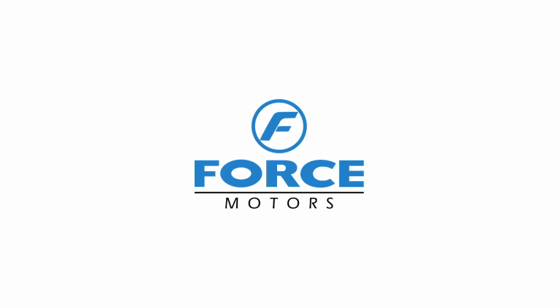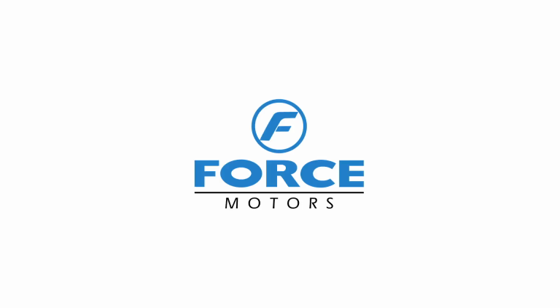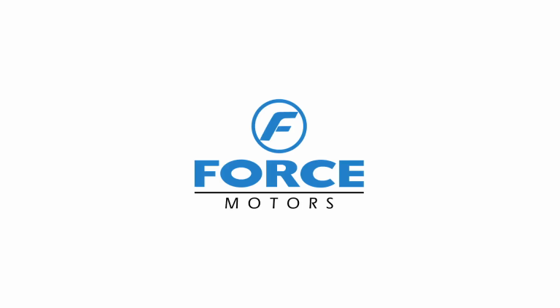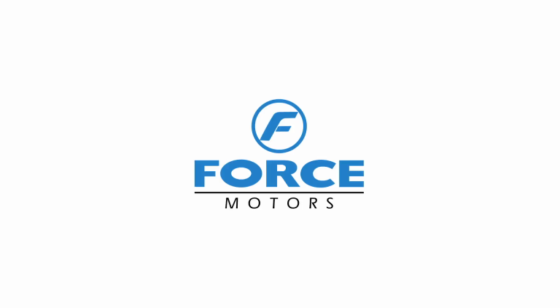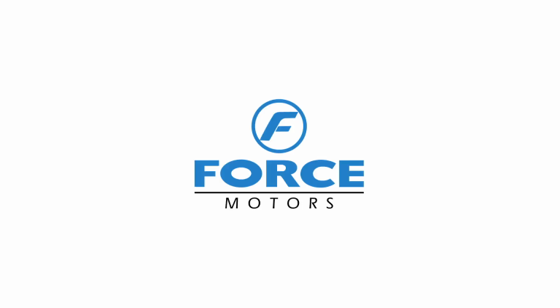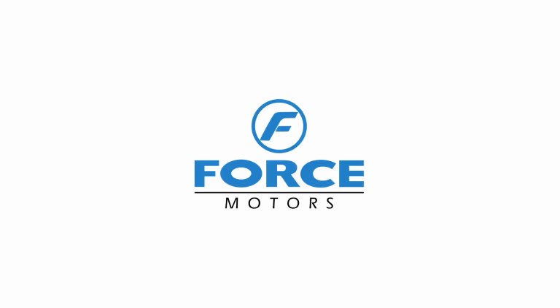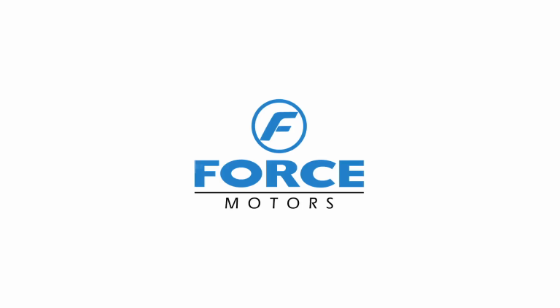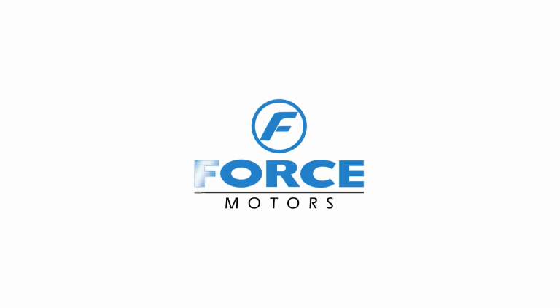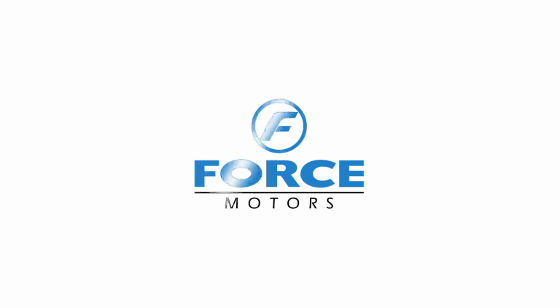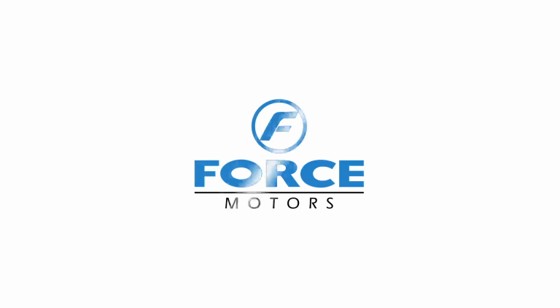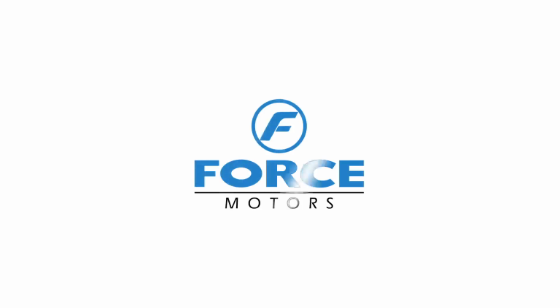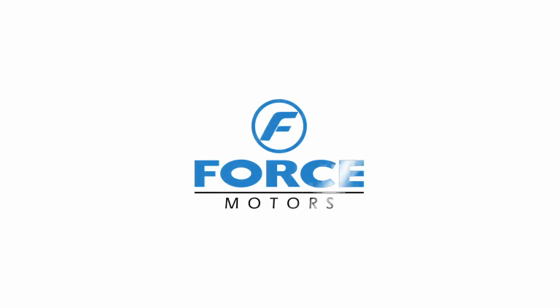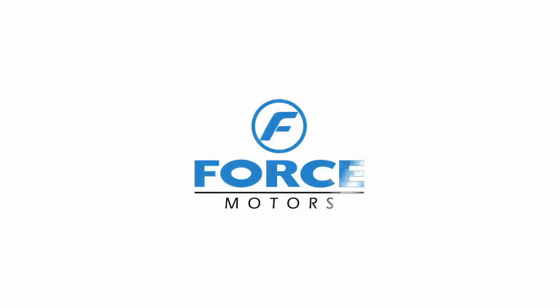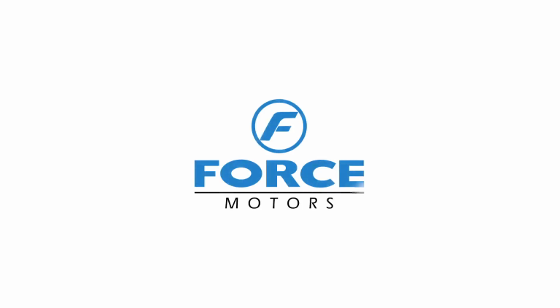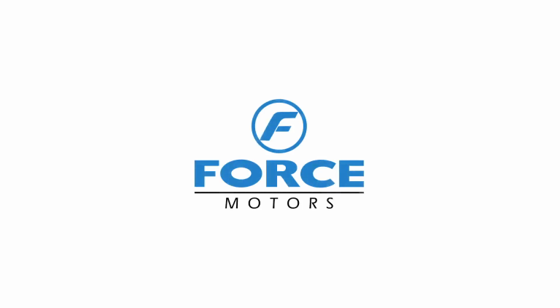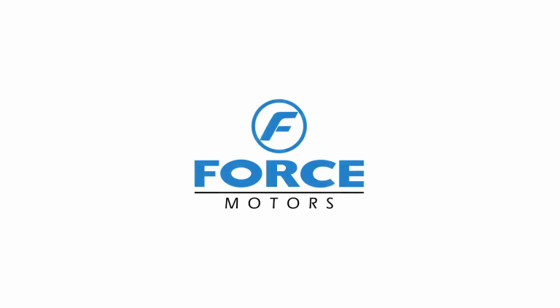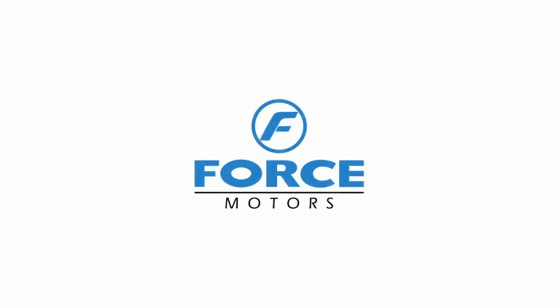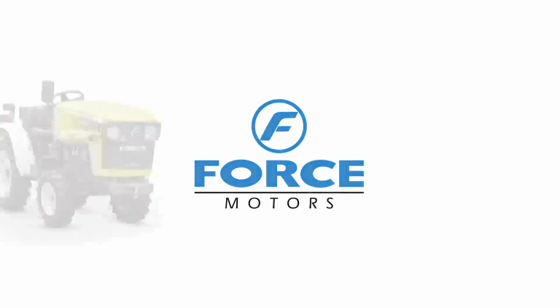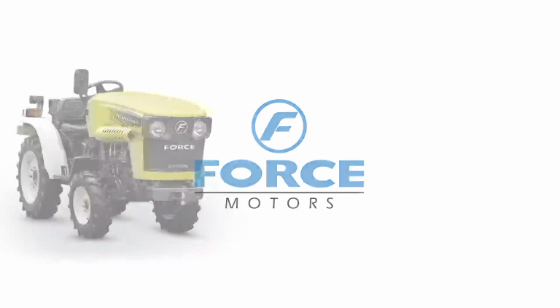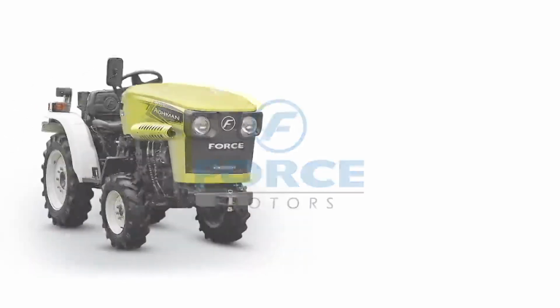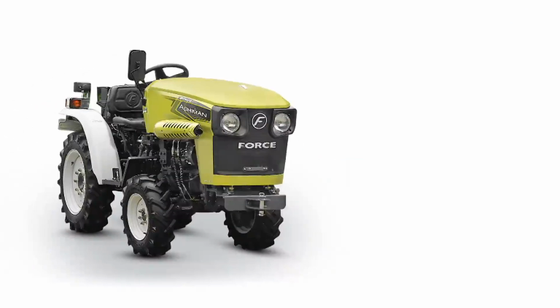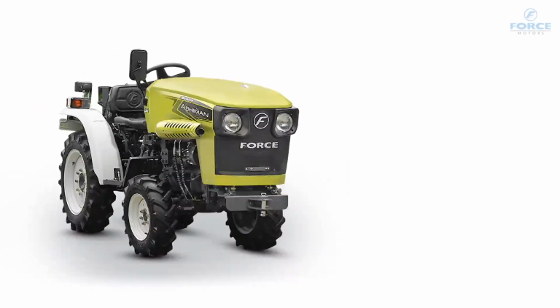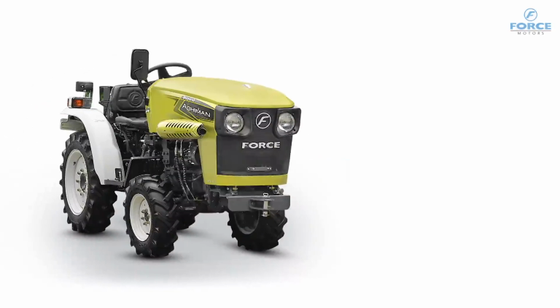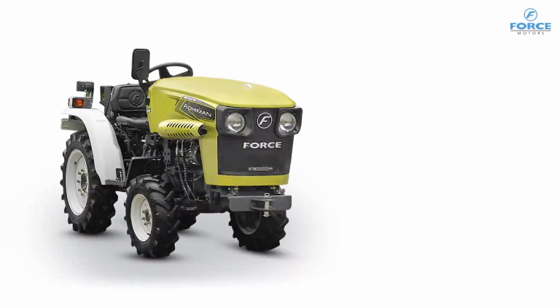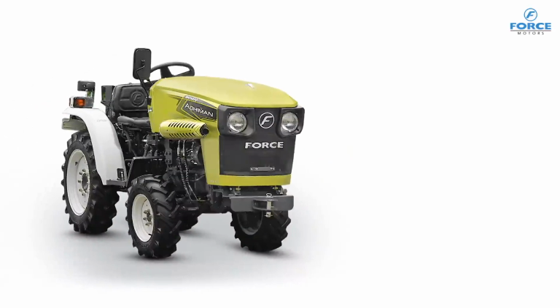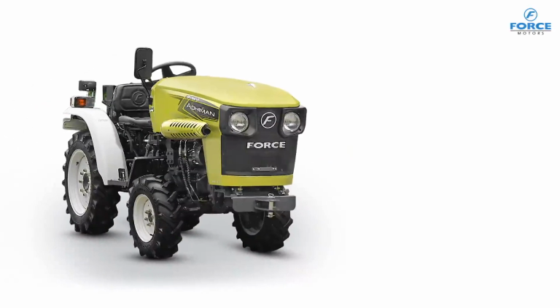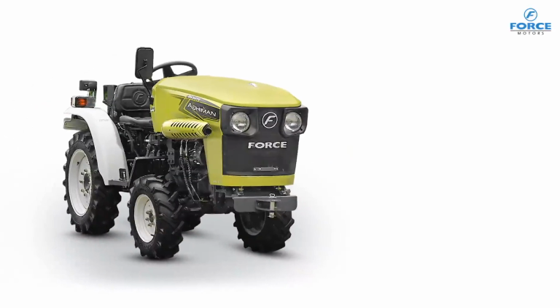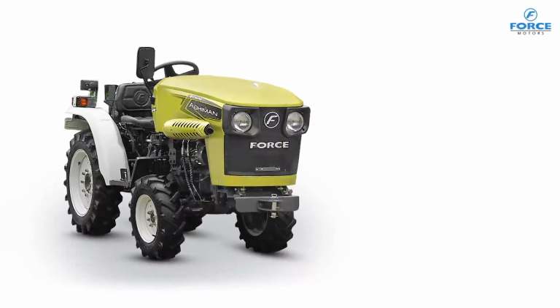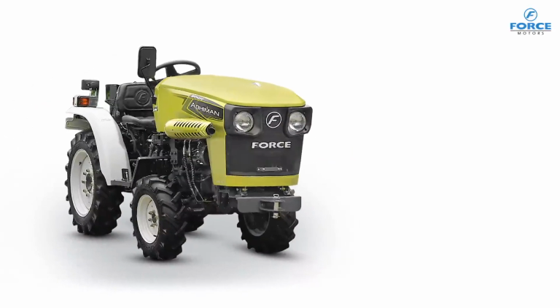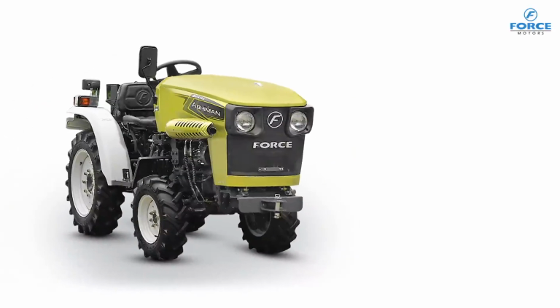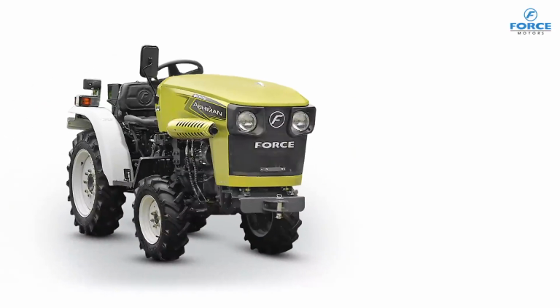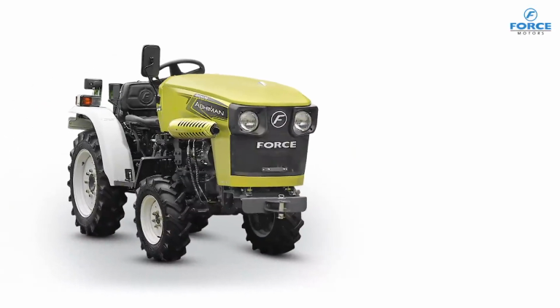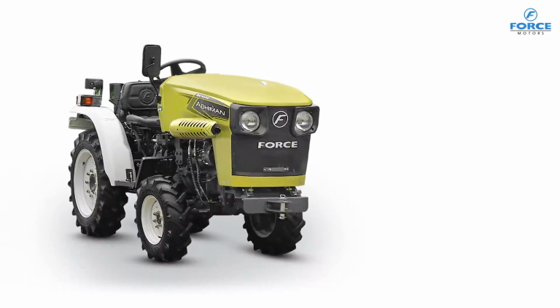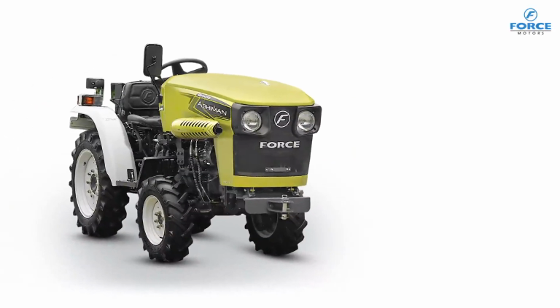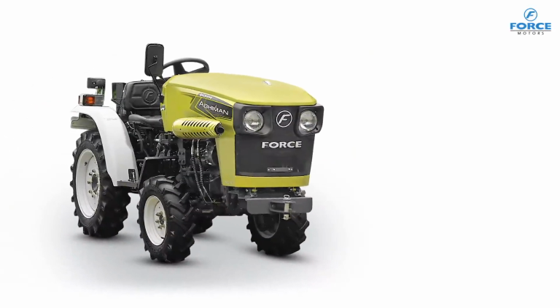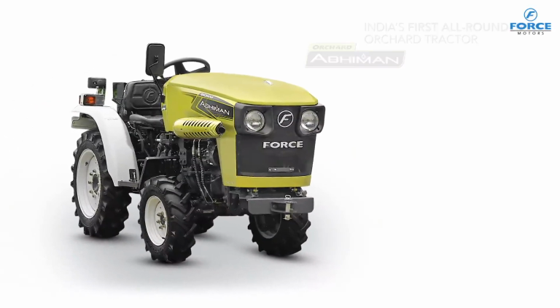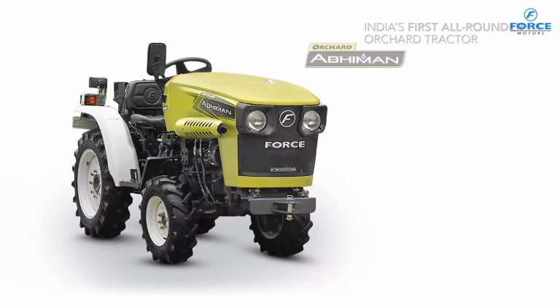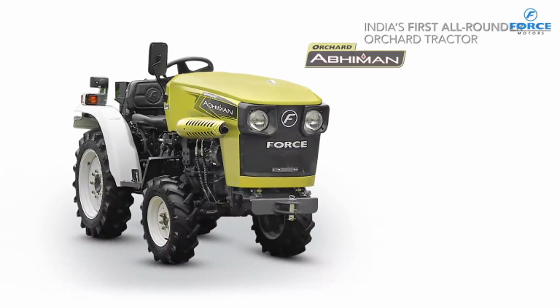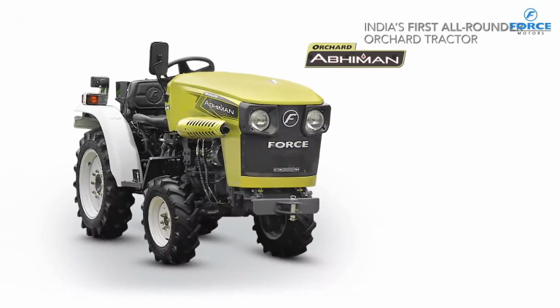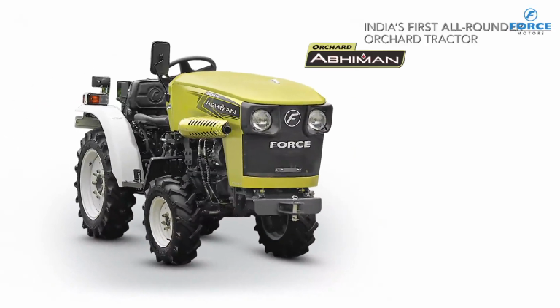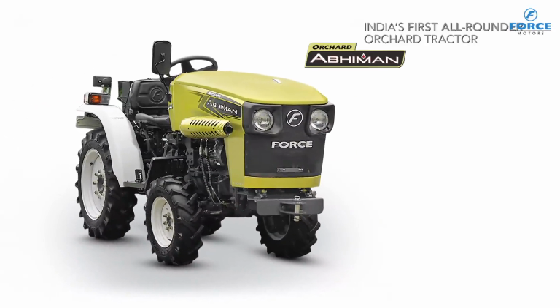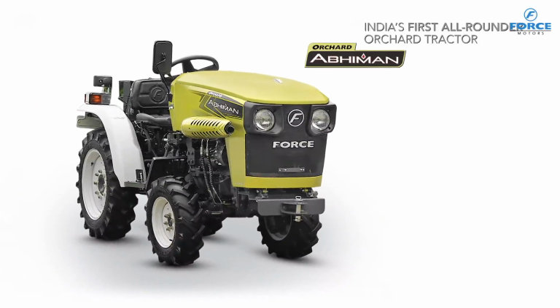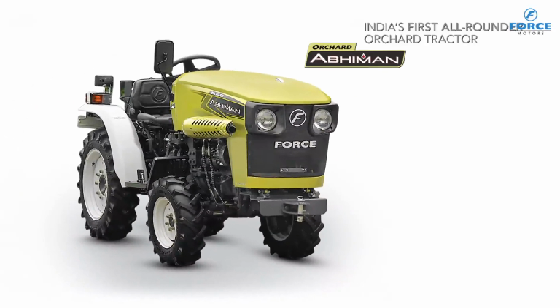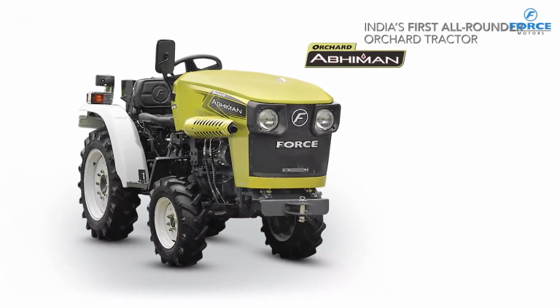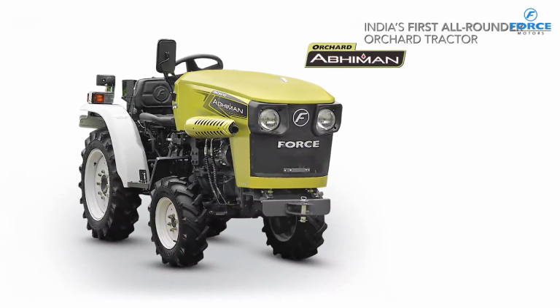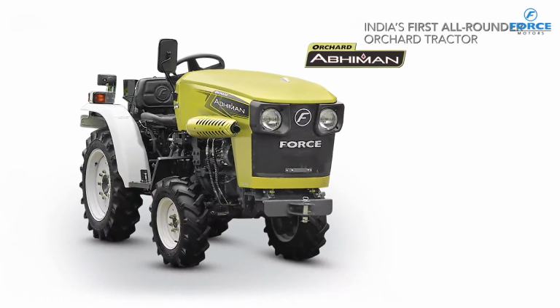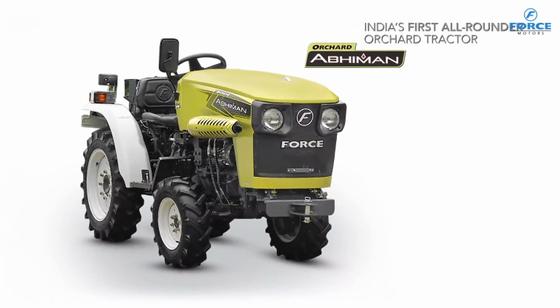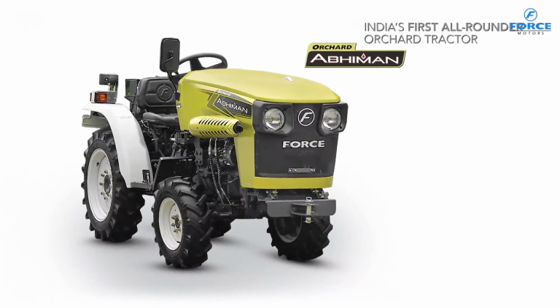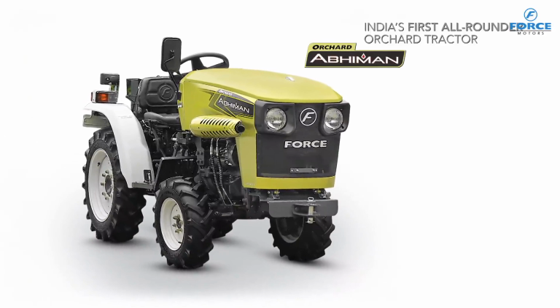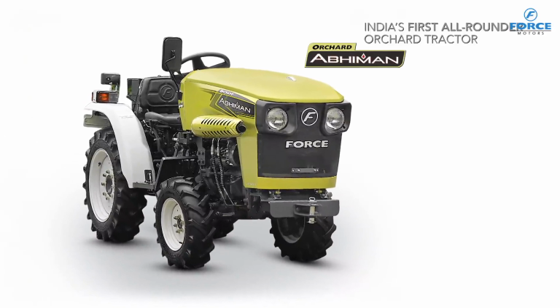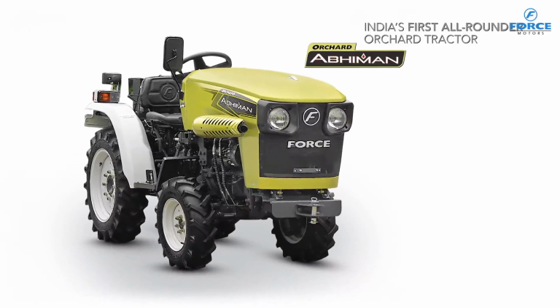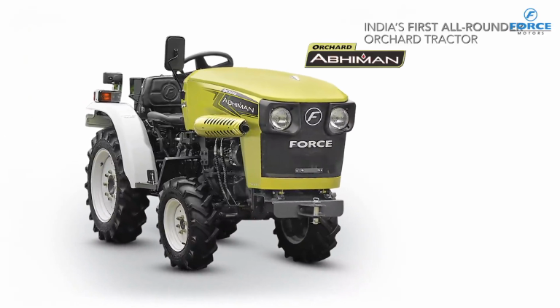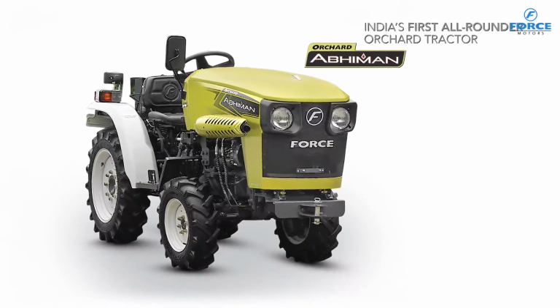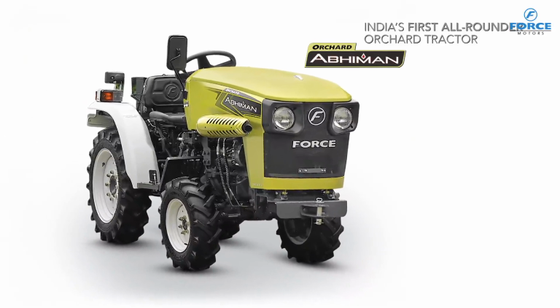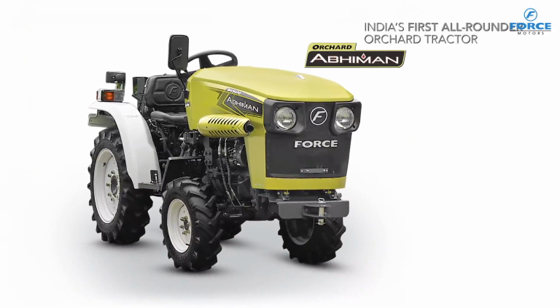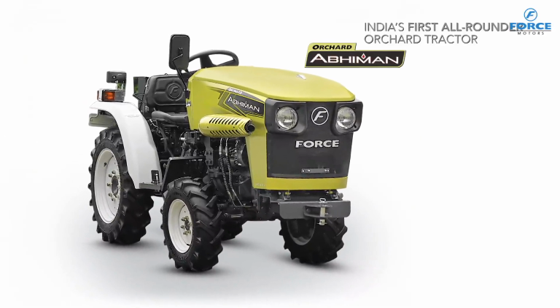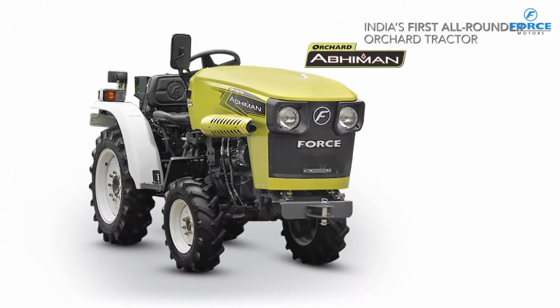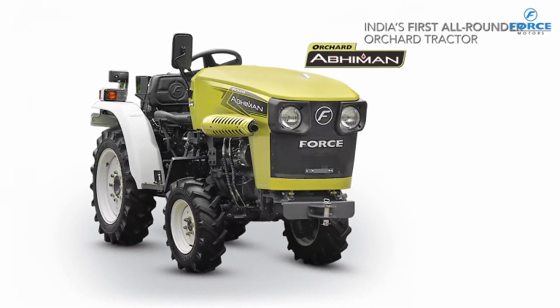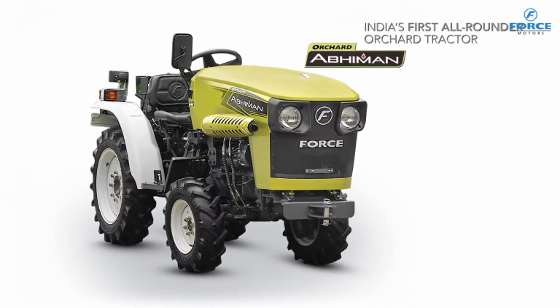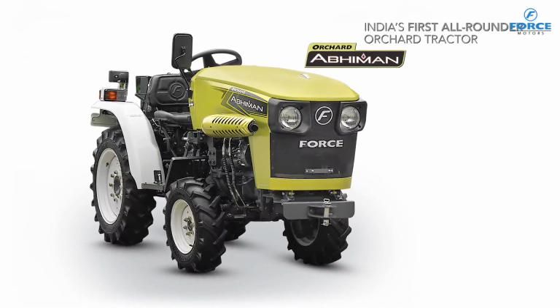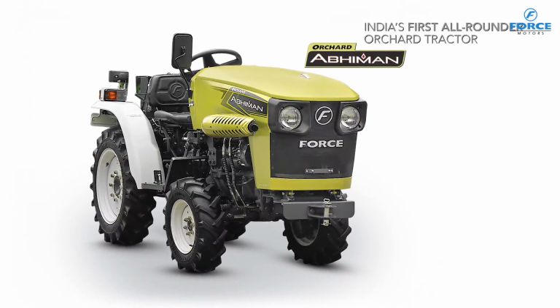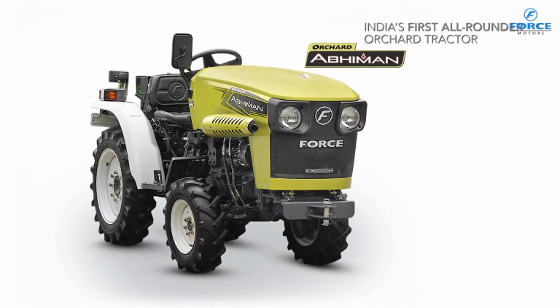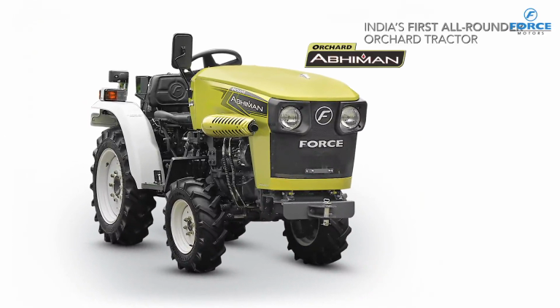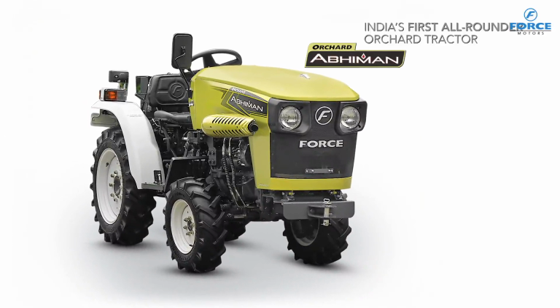Force Motors Abhiman 4x4 Tractor is an outstanding product with unmatched features.